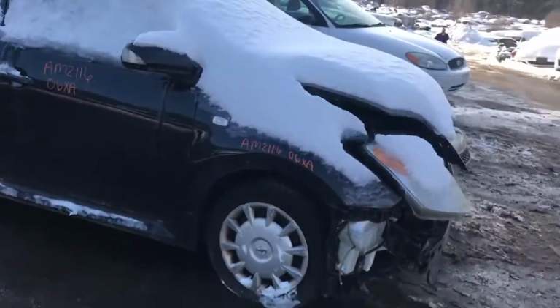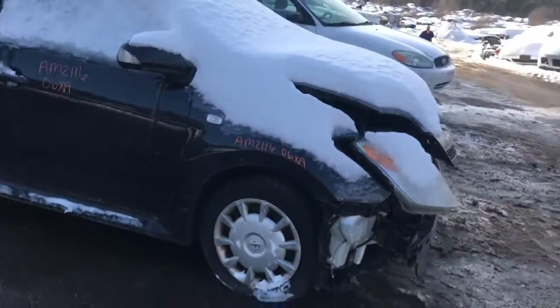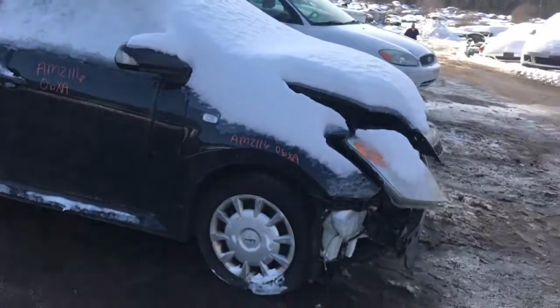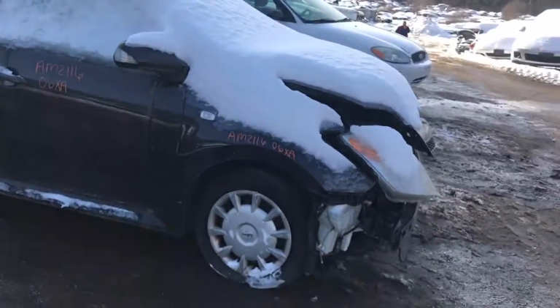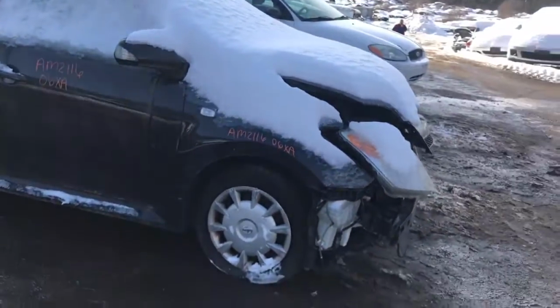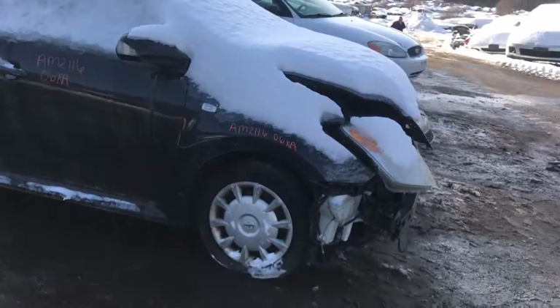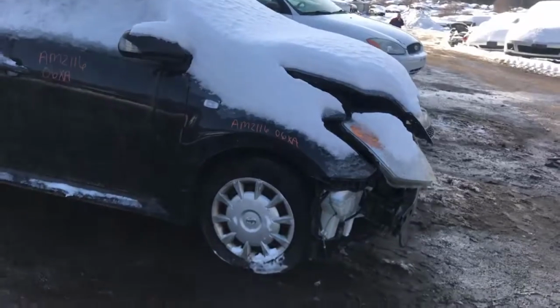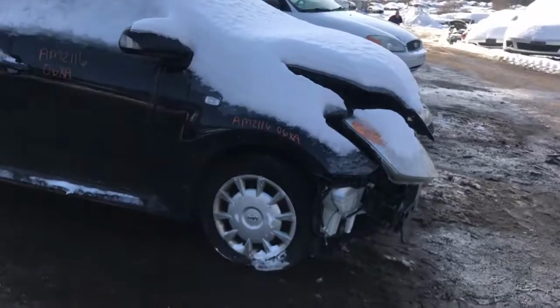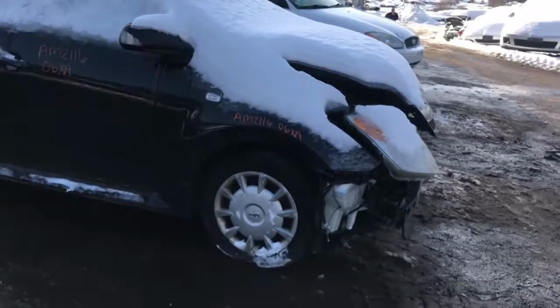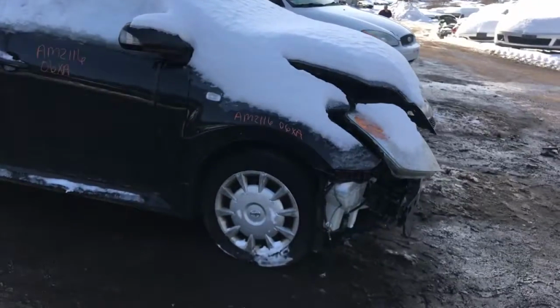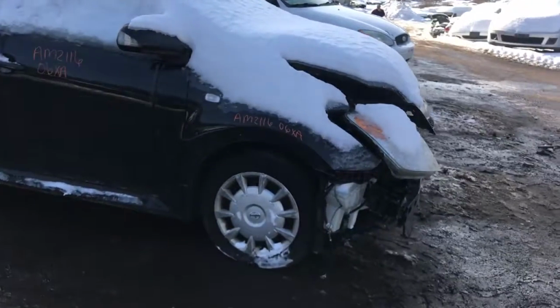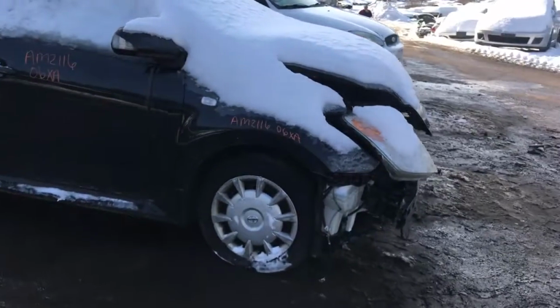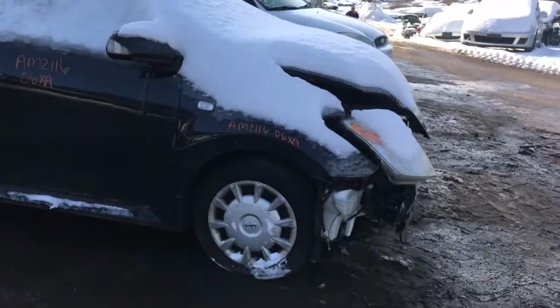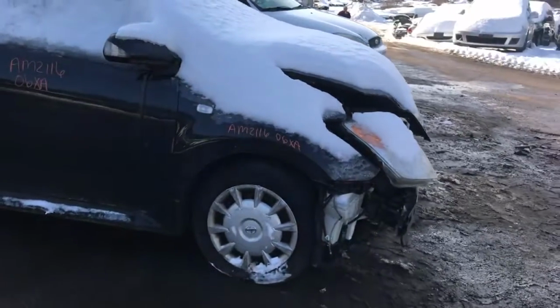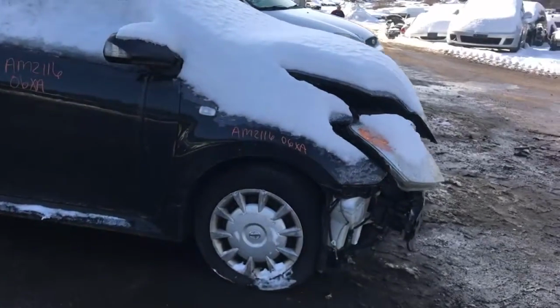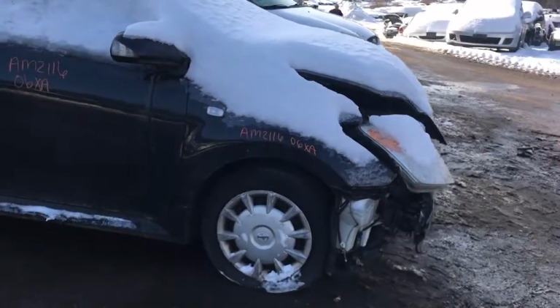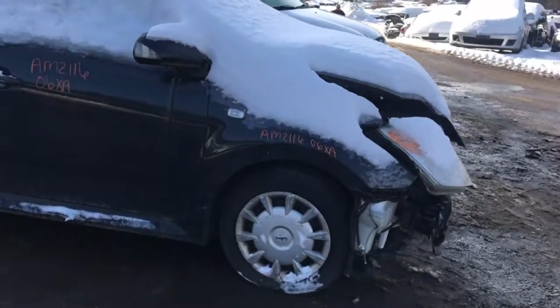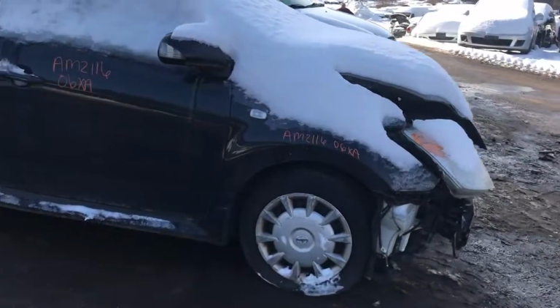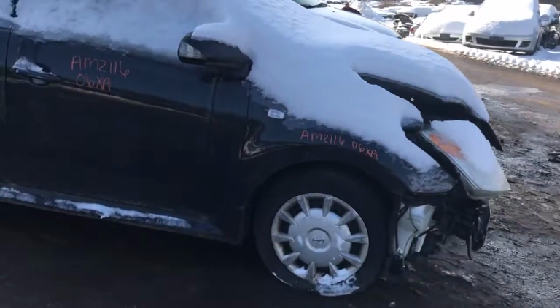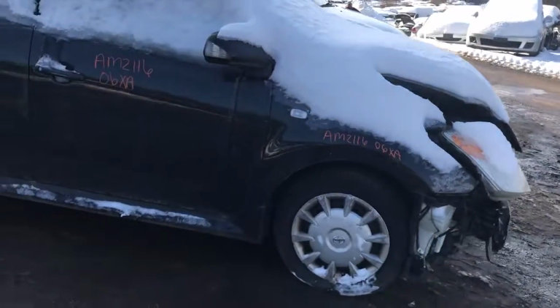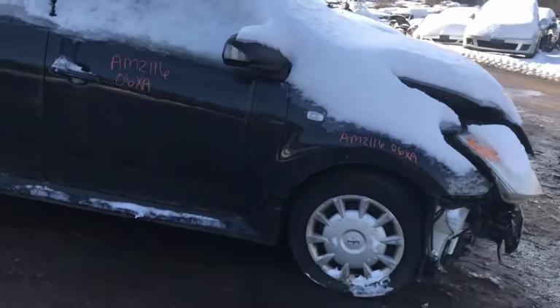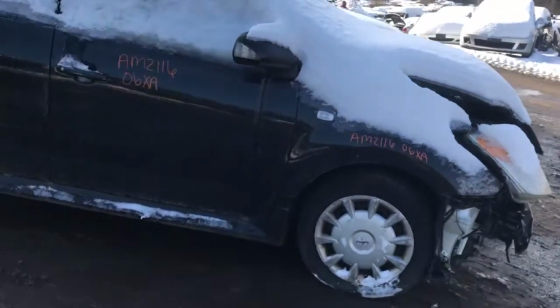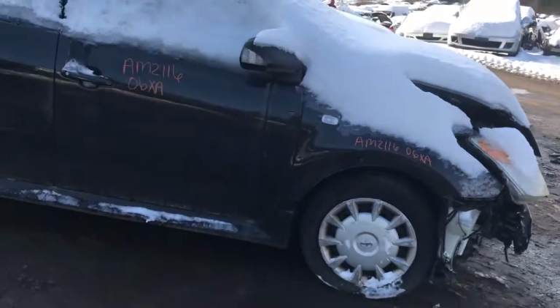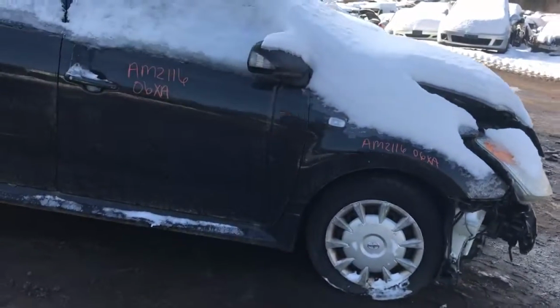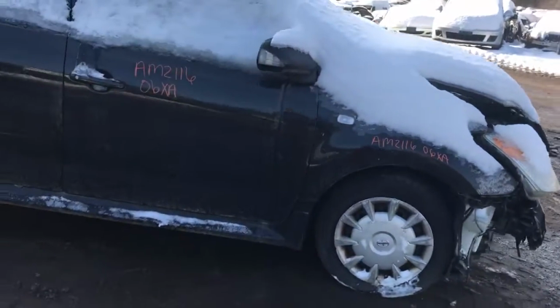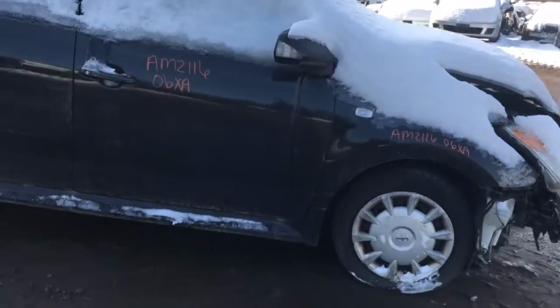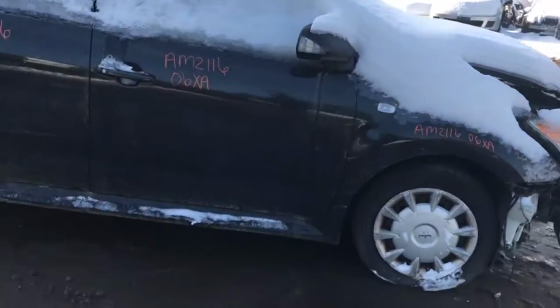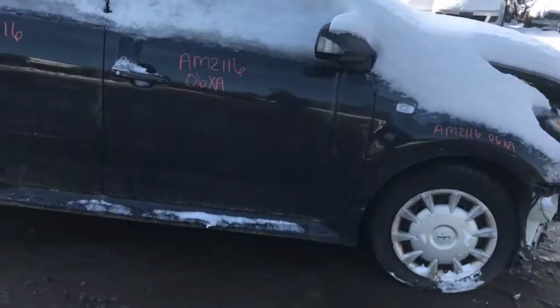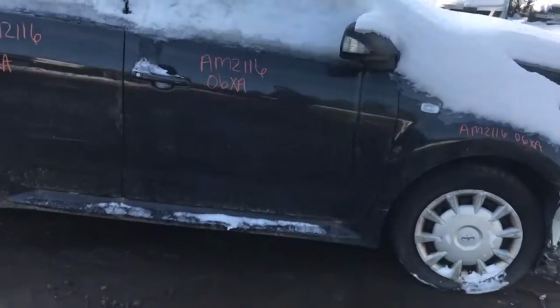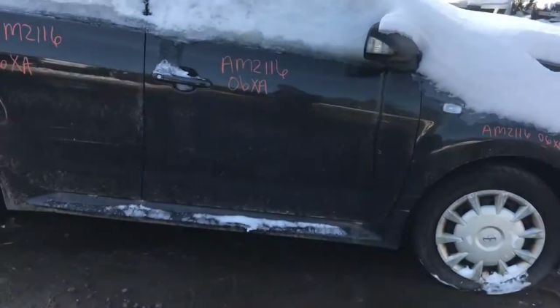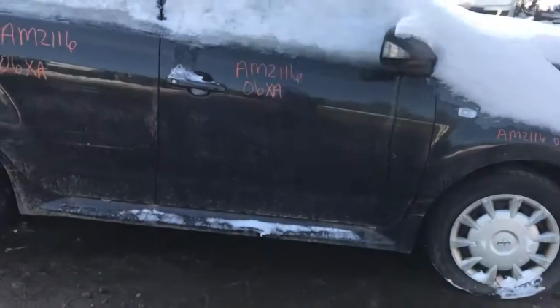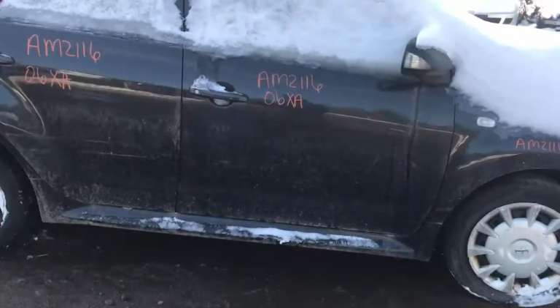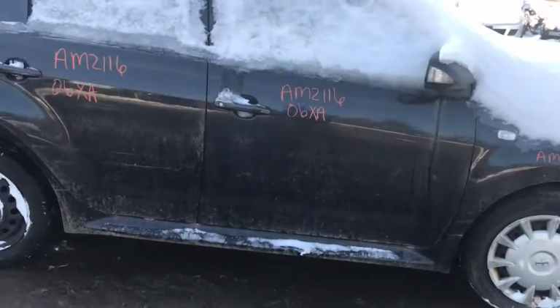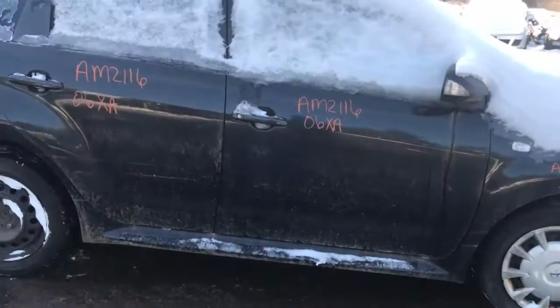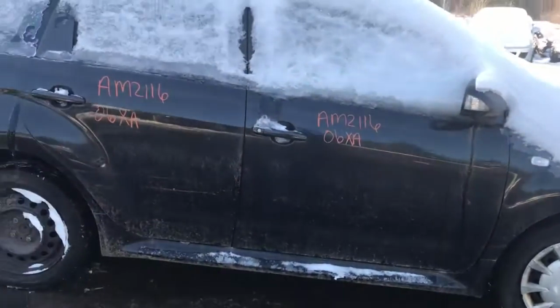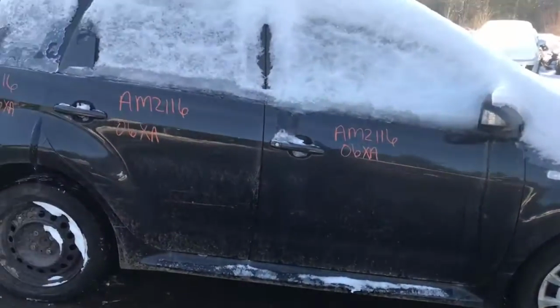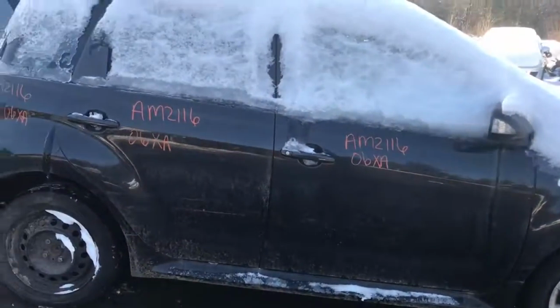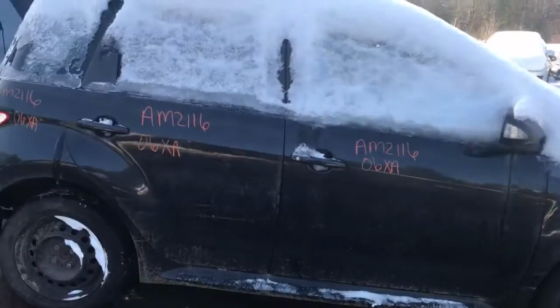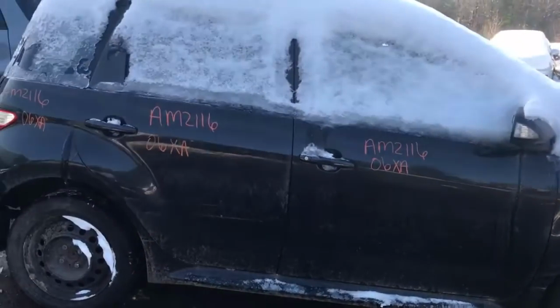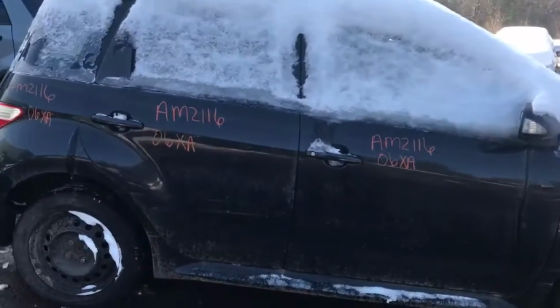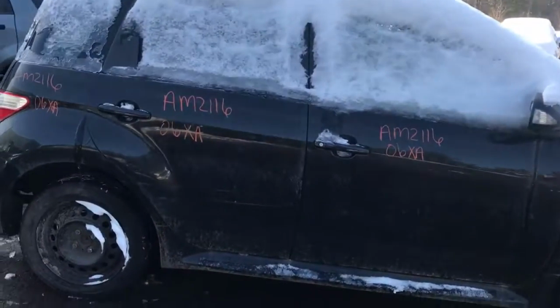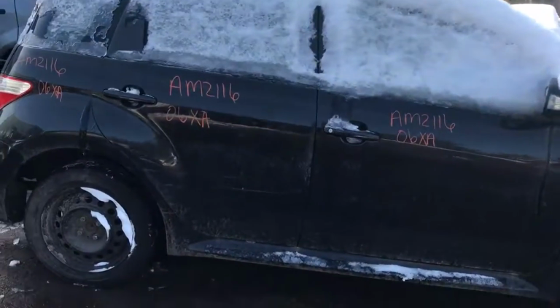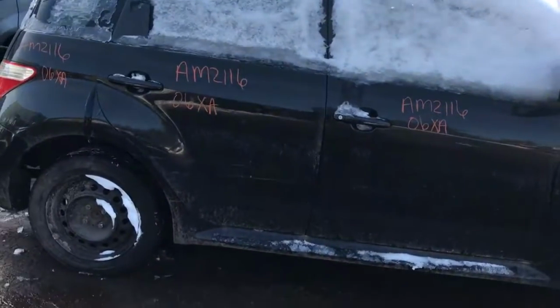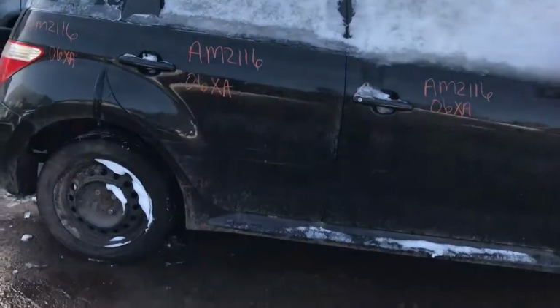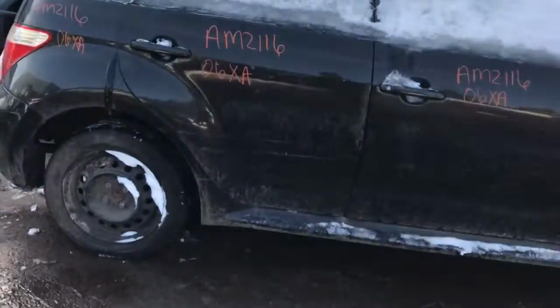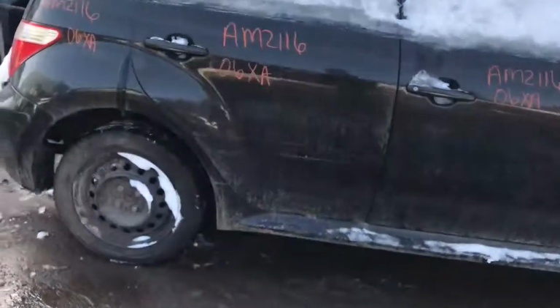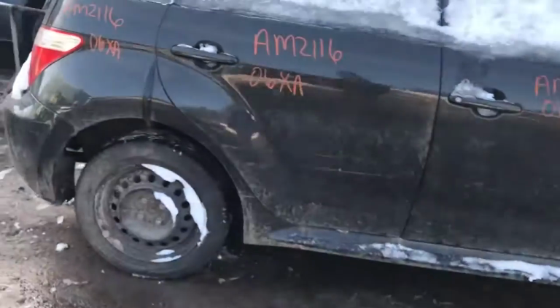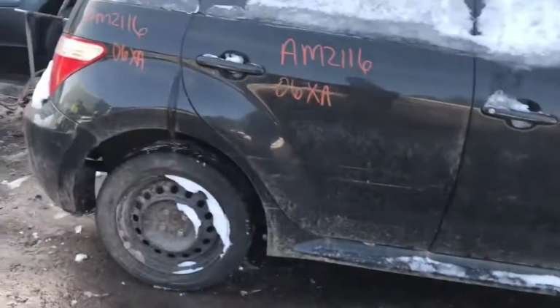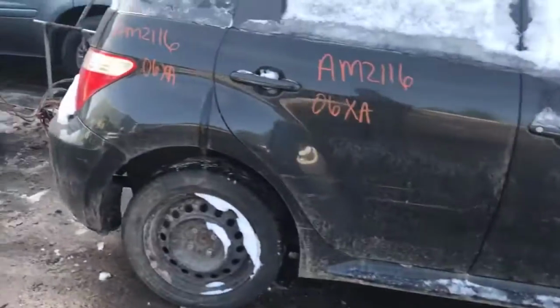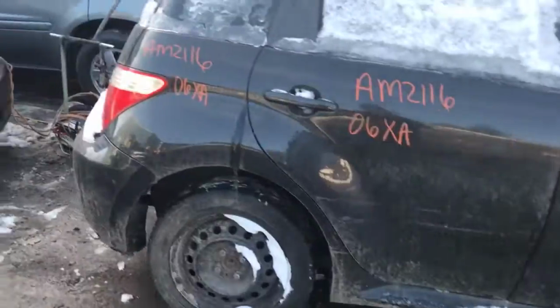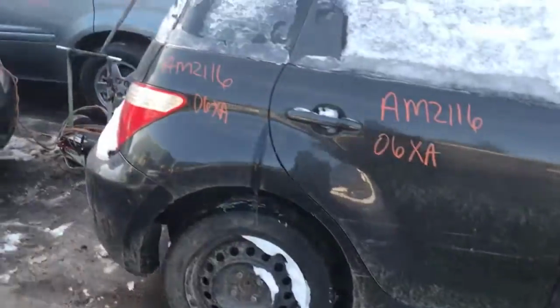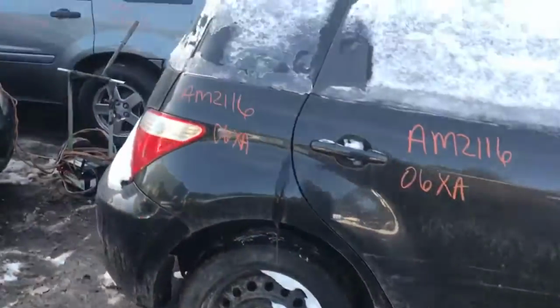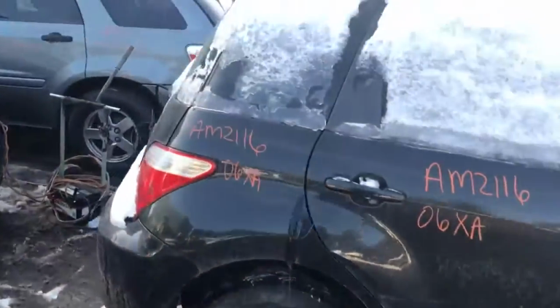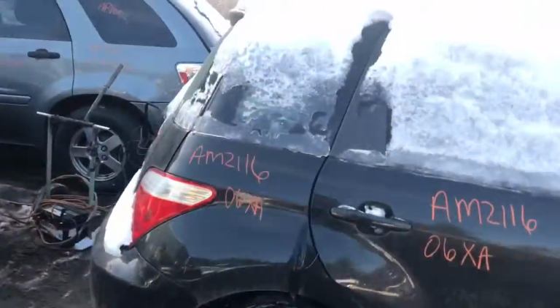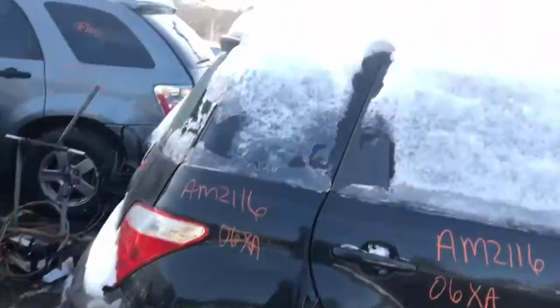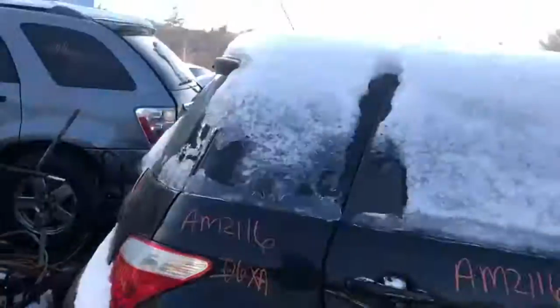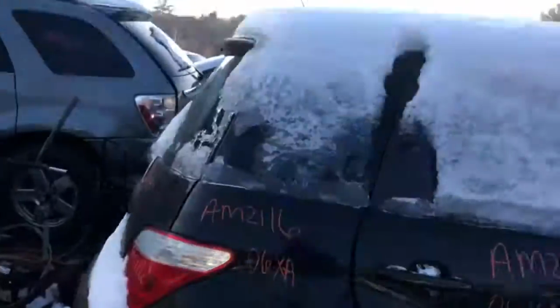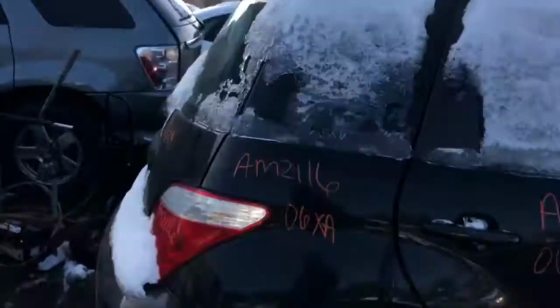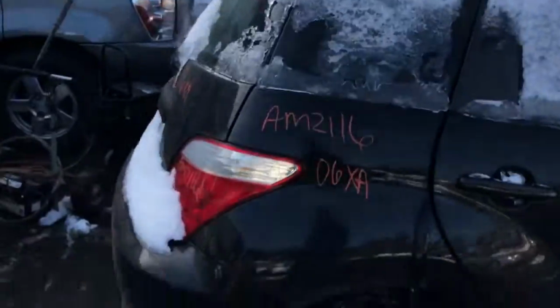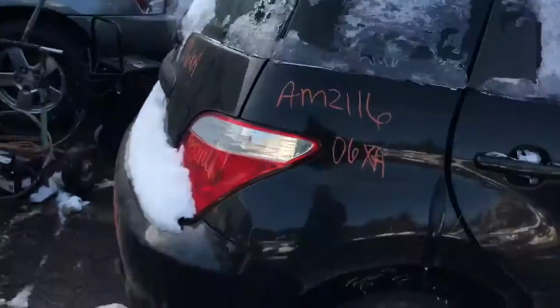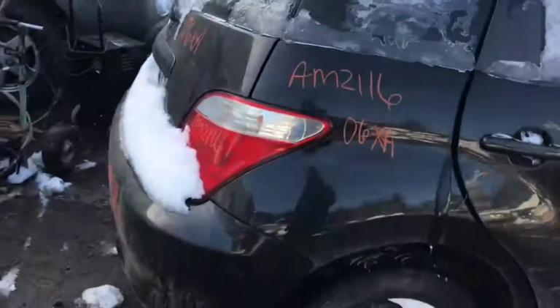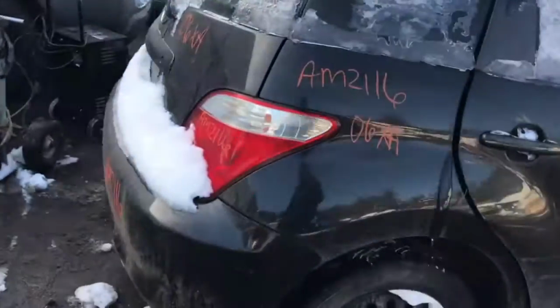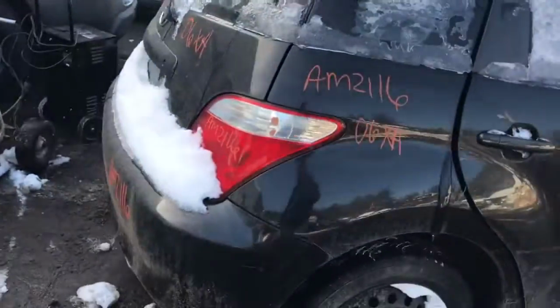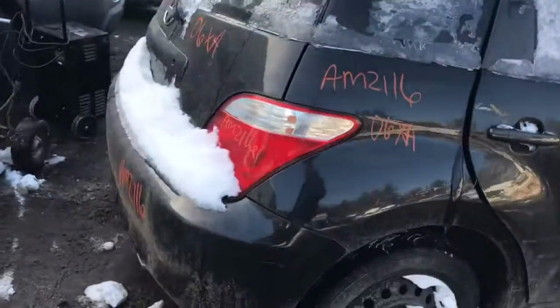Hit the nose. The passenger fender didn't make it, but both passenger doors are good. Quarter's good. Quarter window's good.